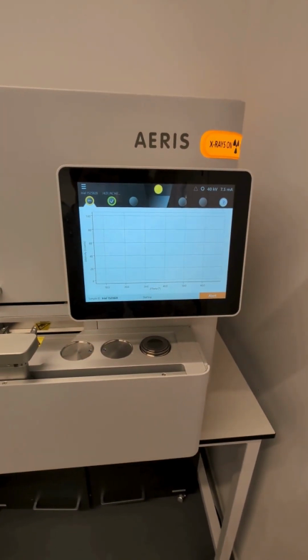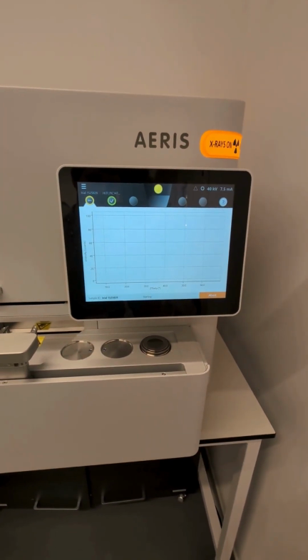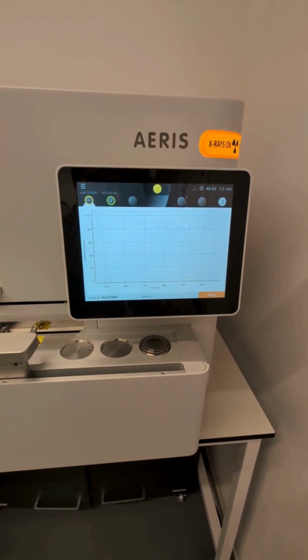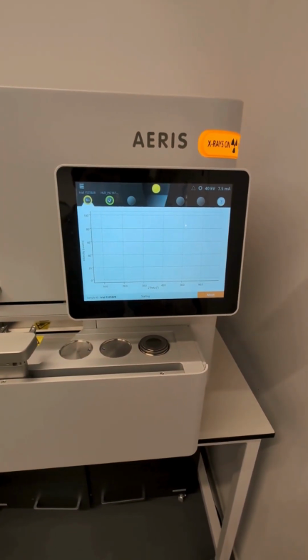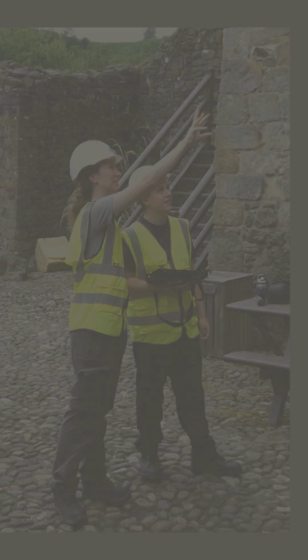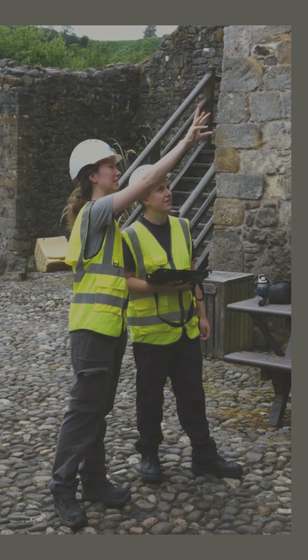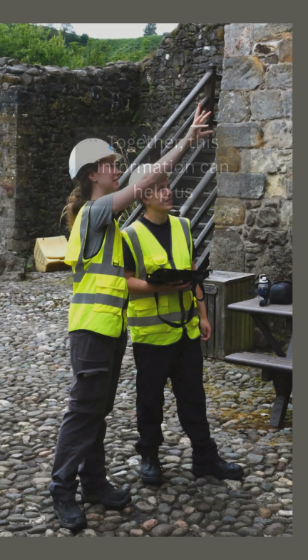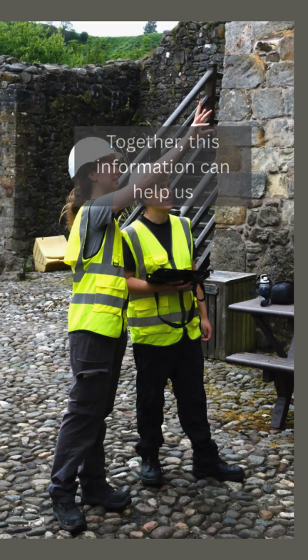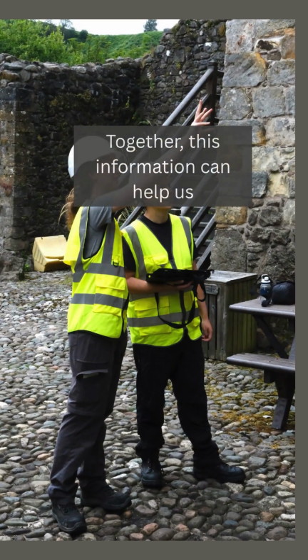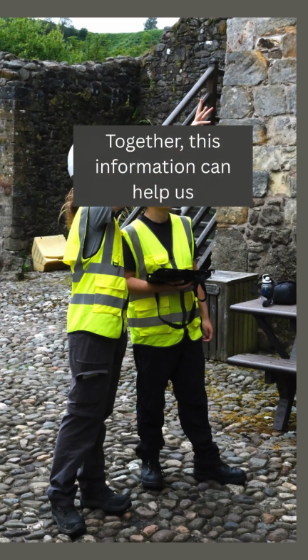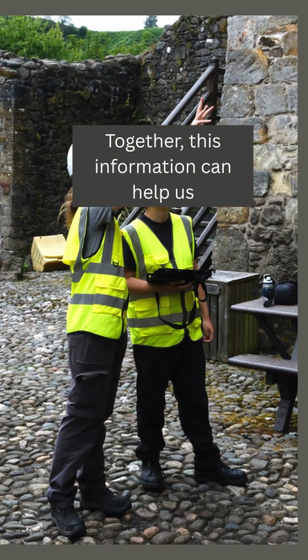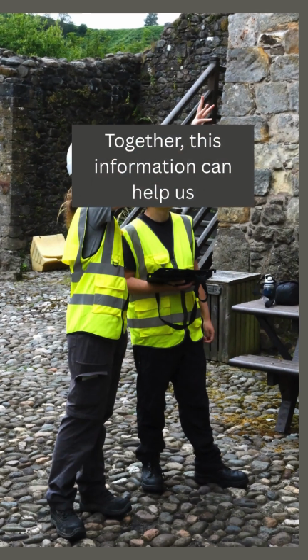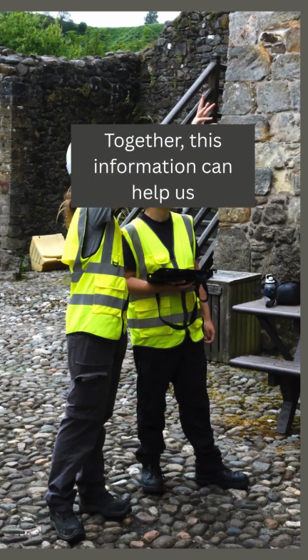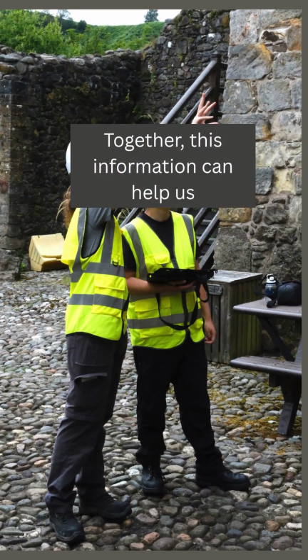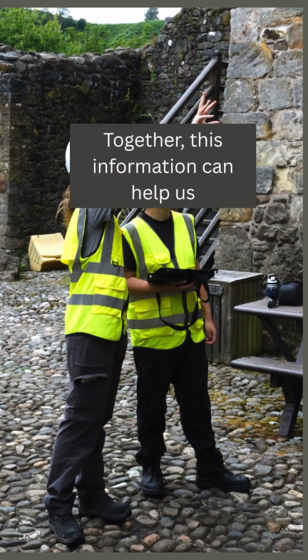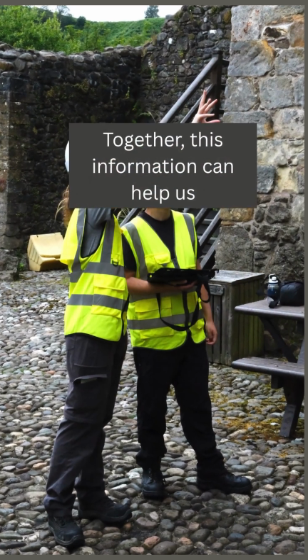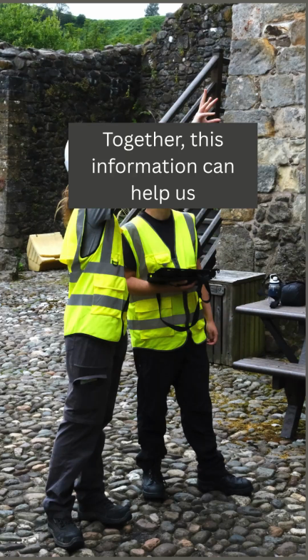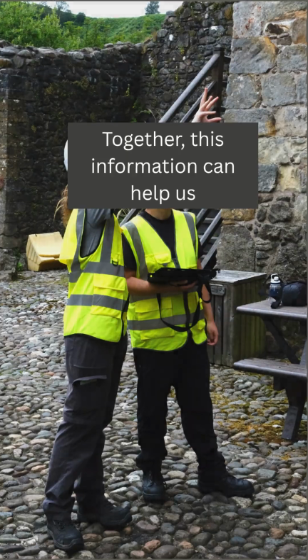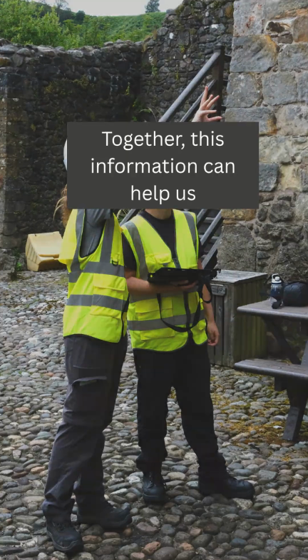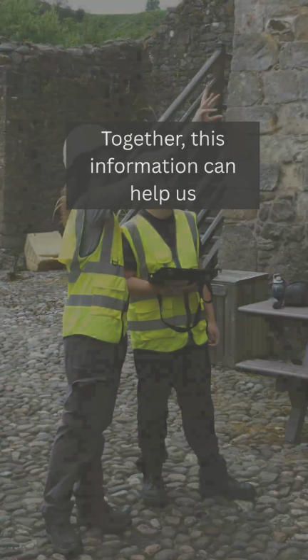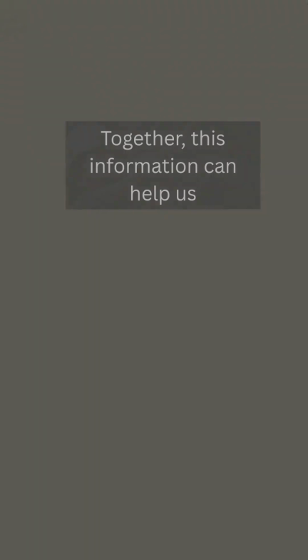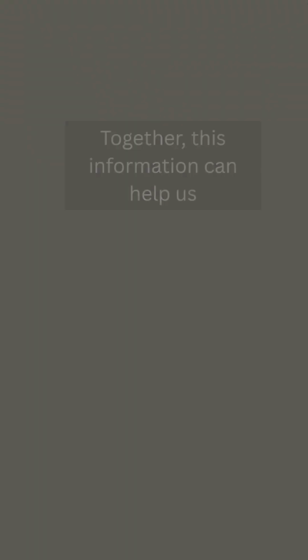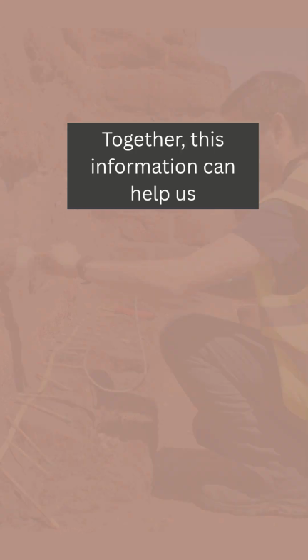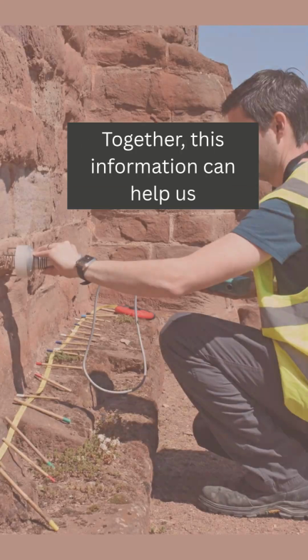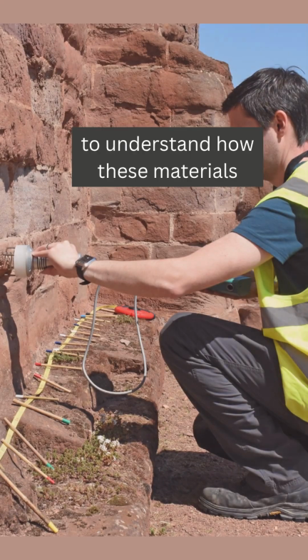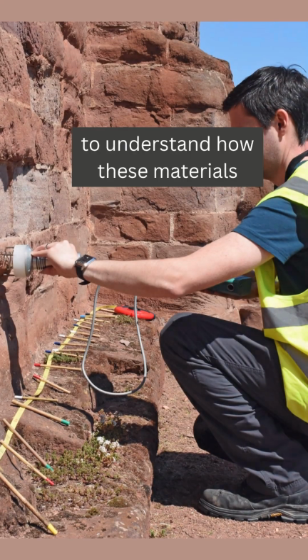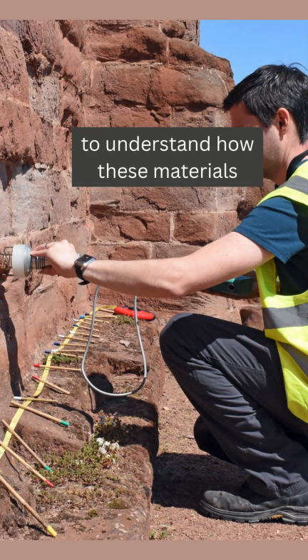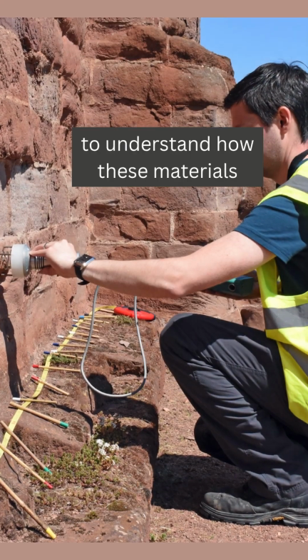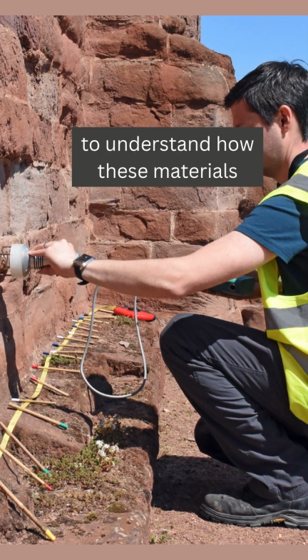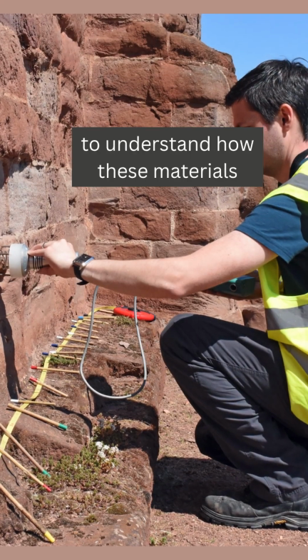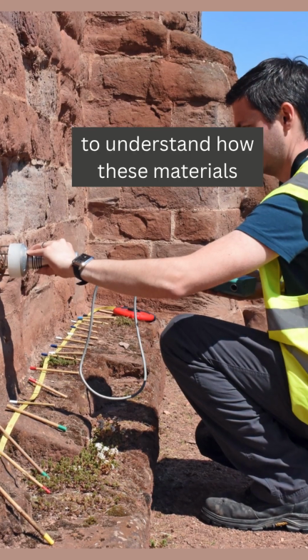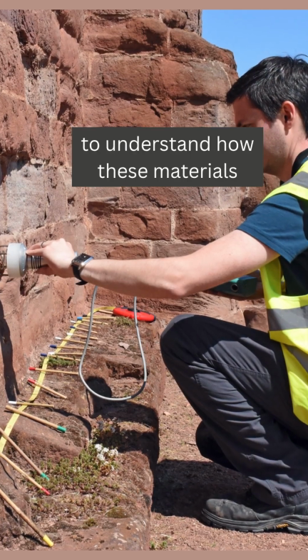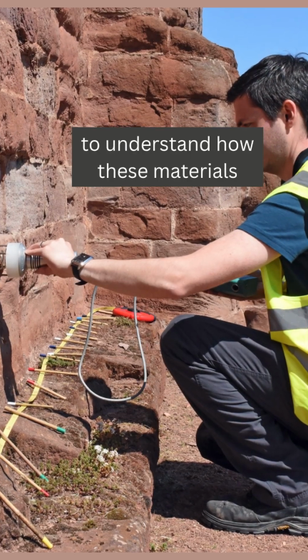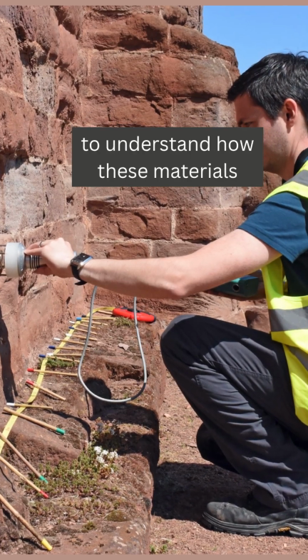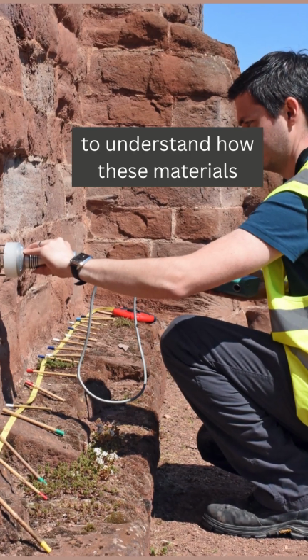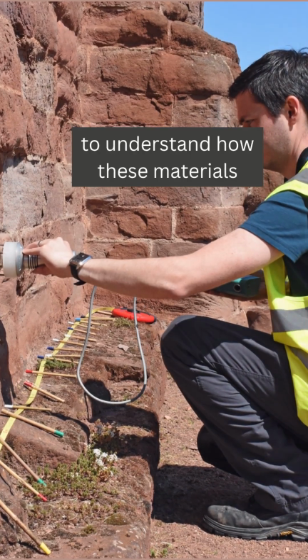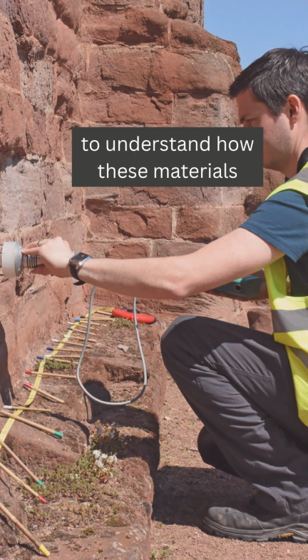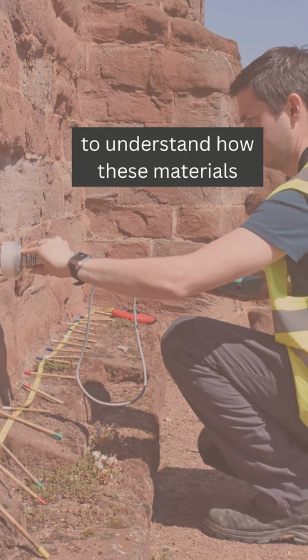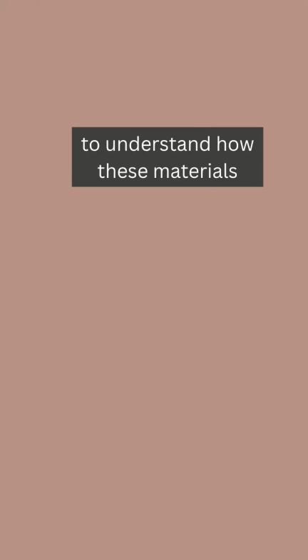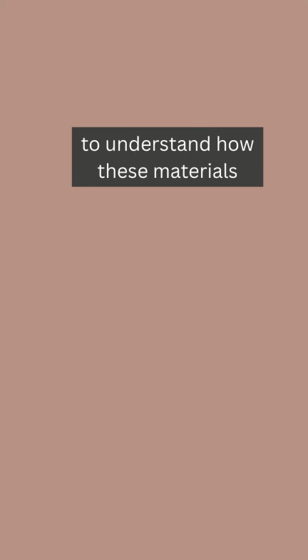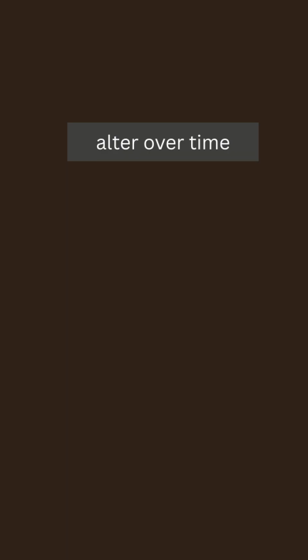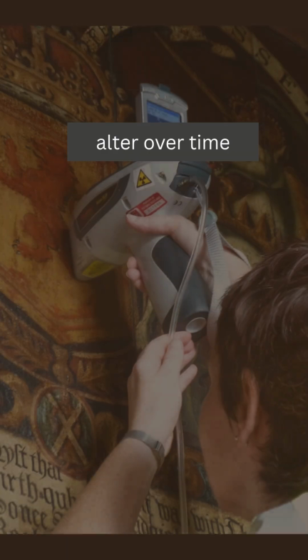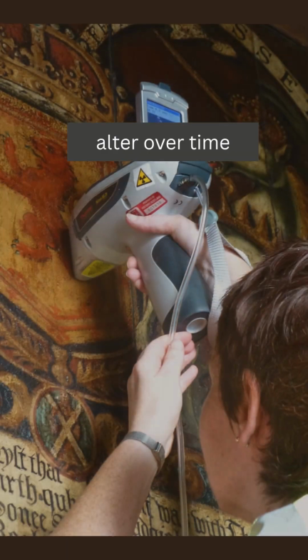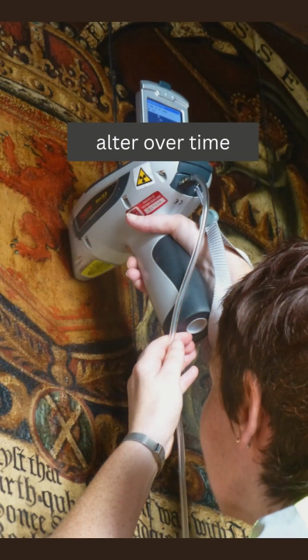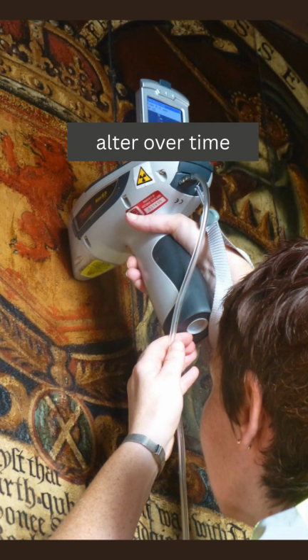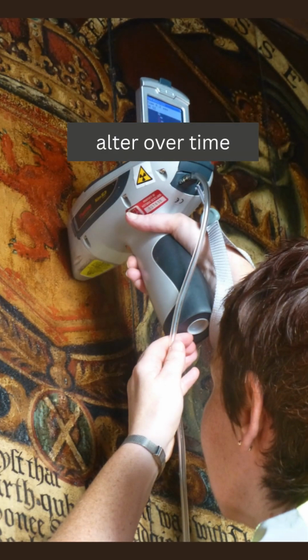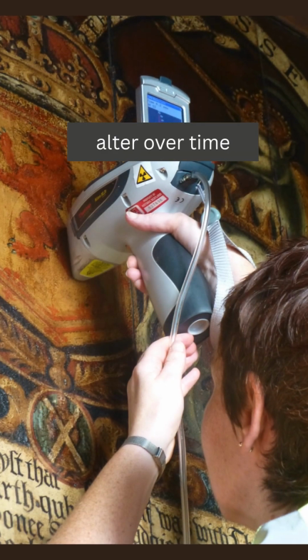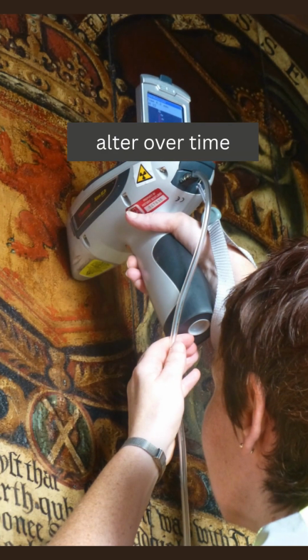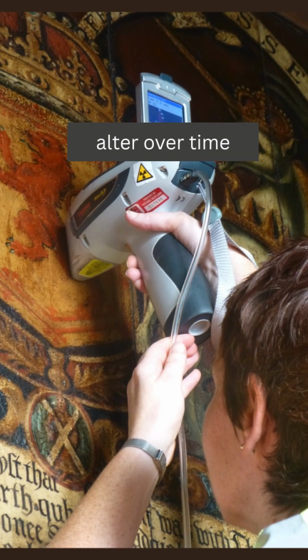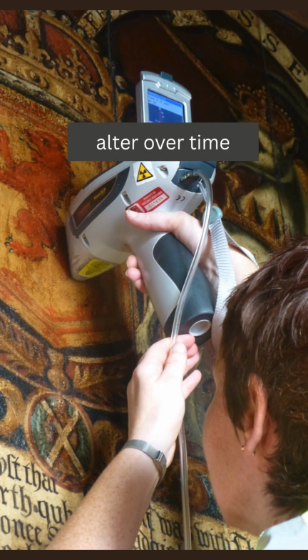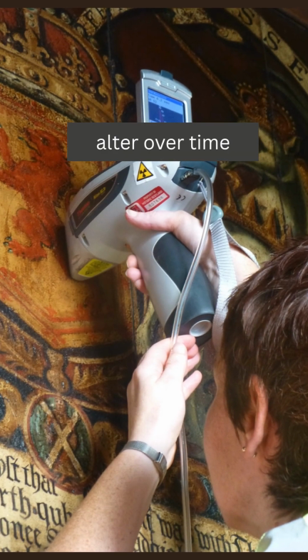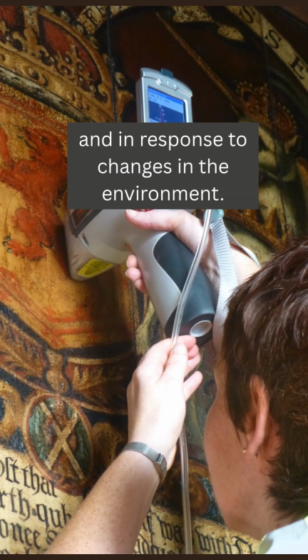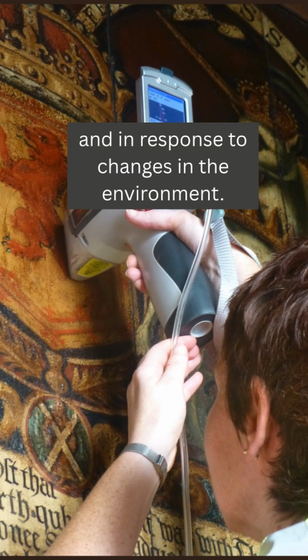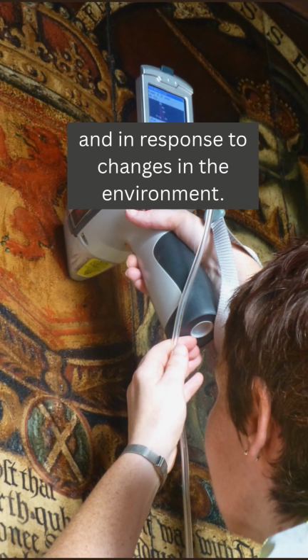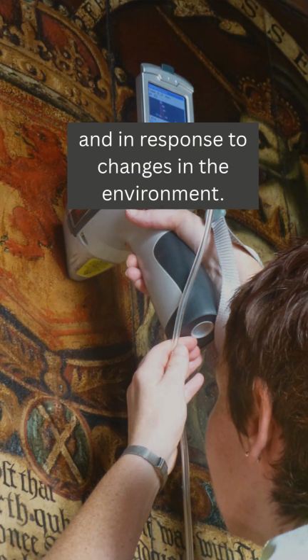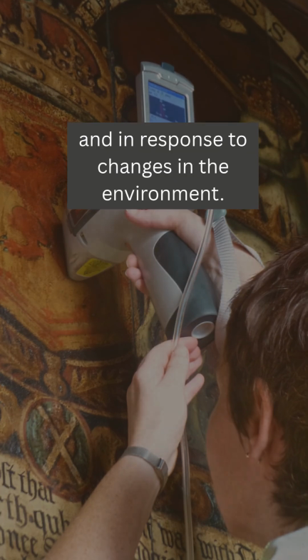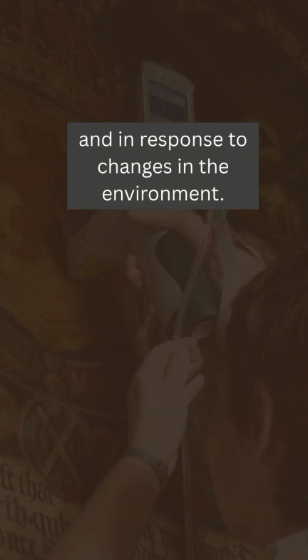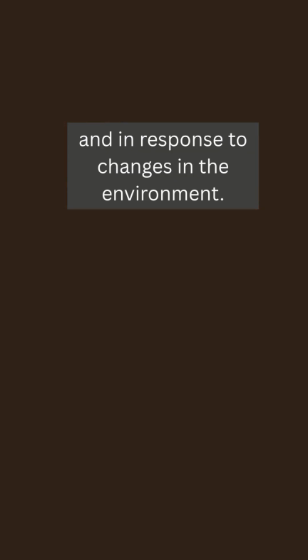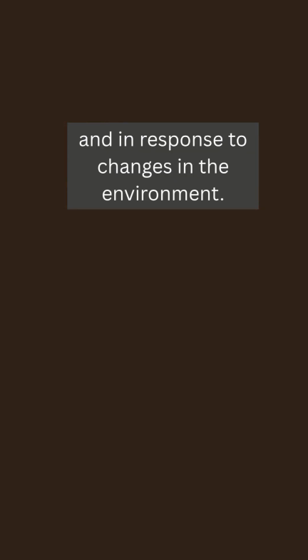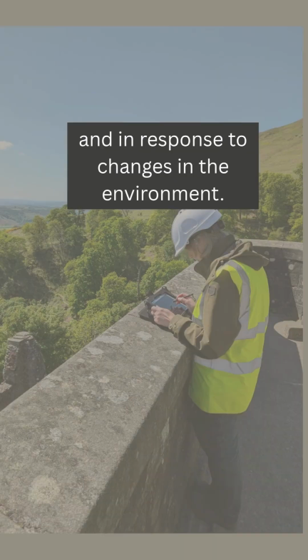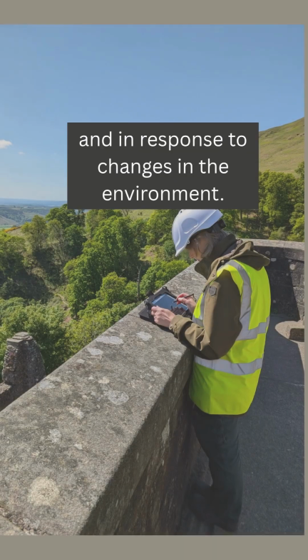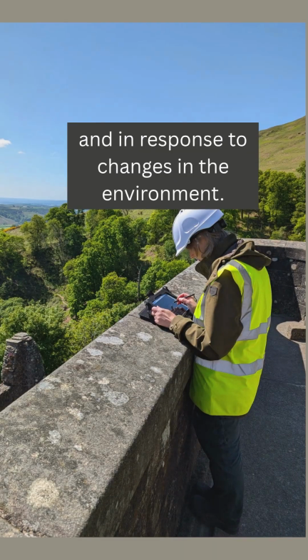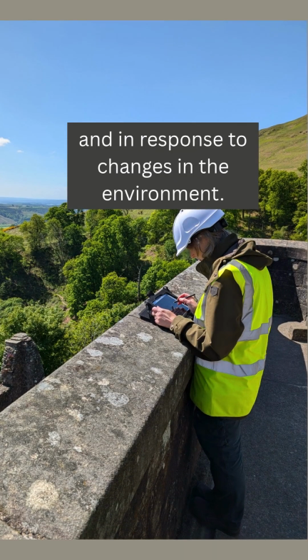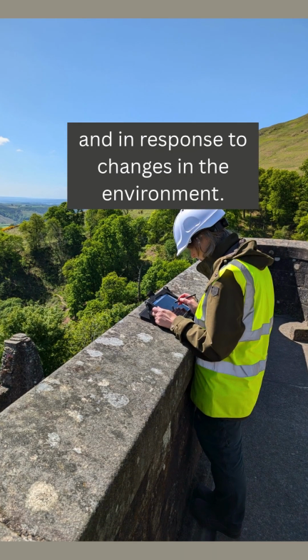Together, this information can help us to understand how these materials alter over time and in response to changes in the environment.